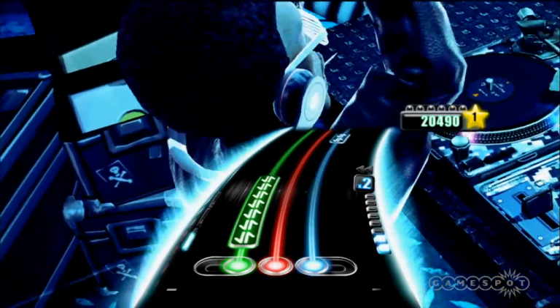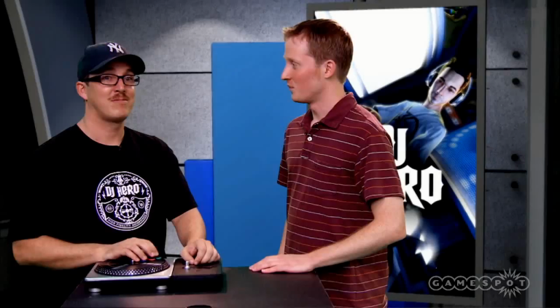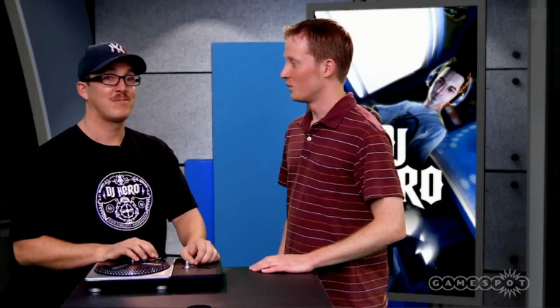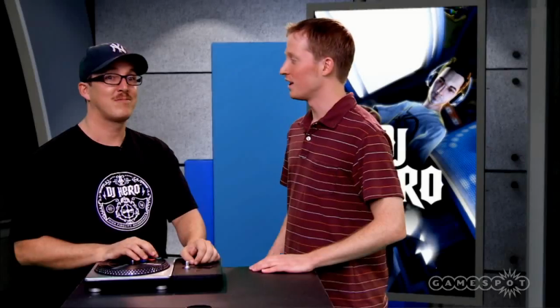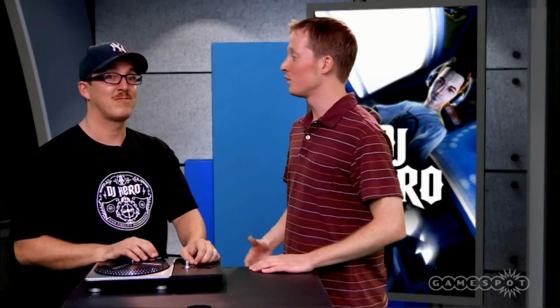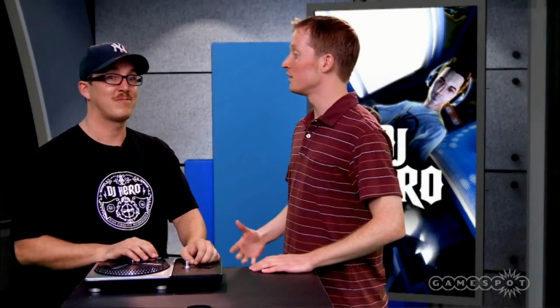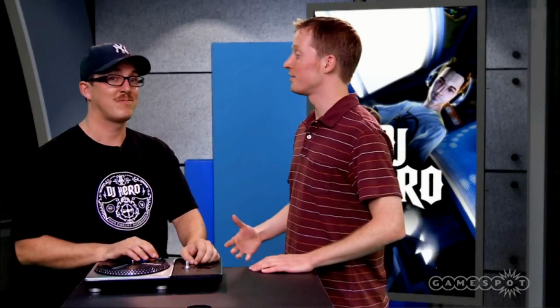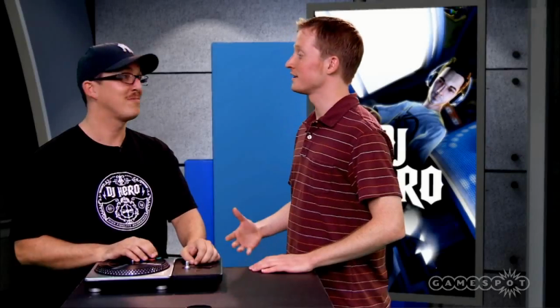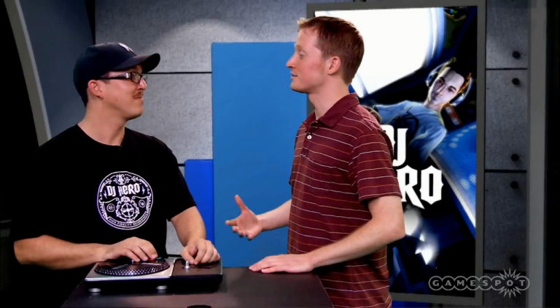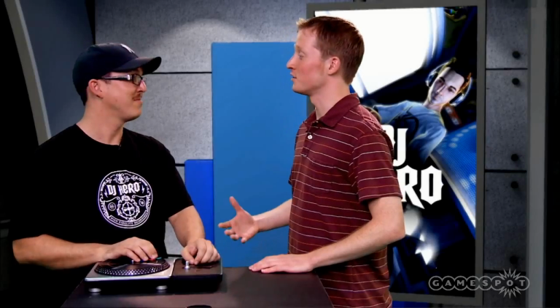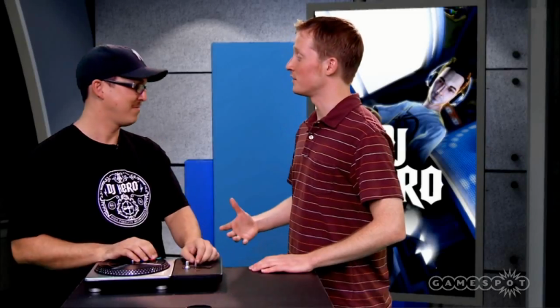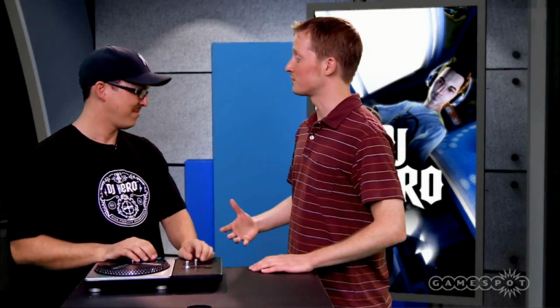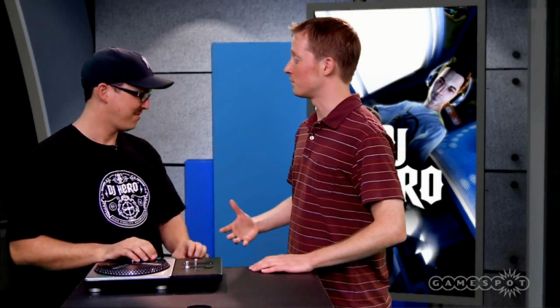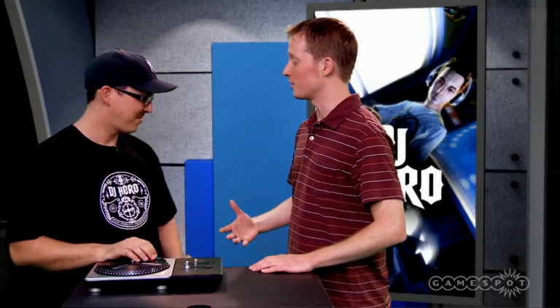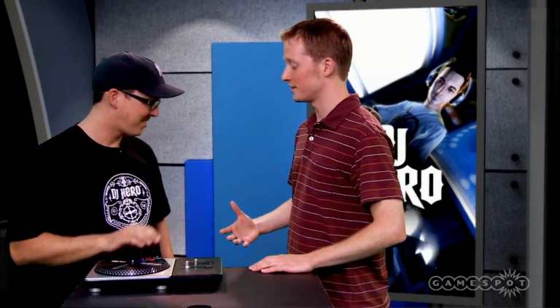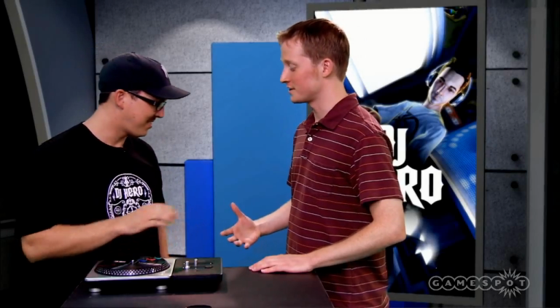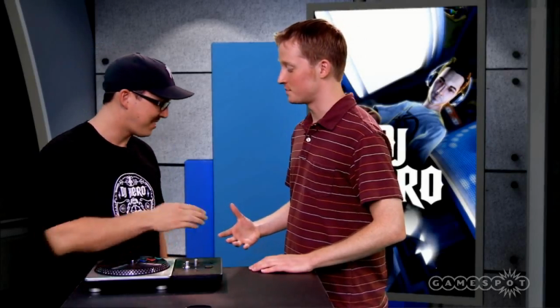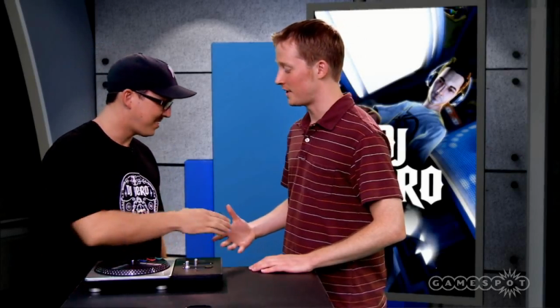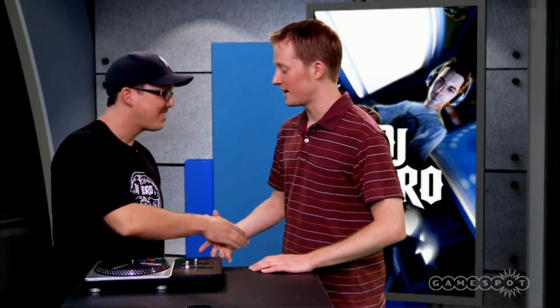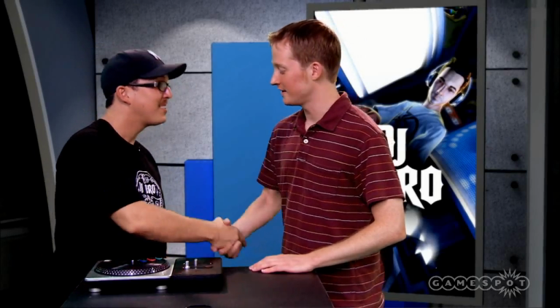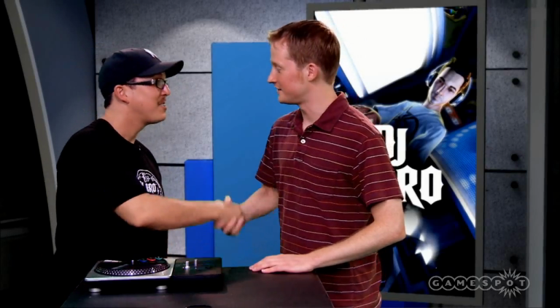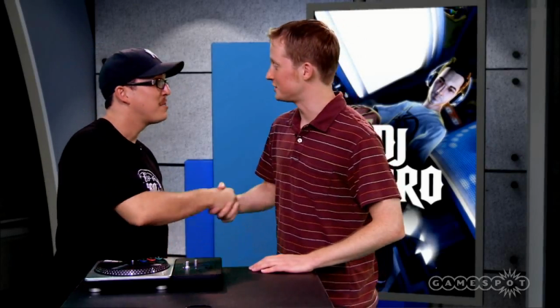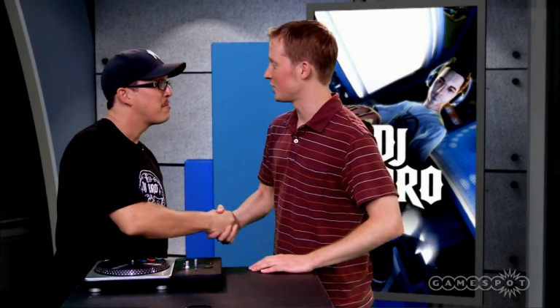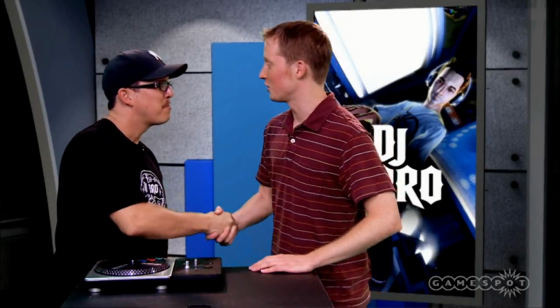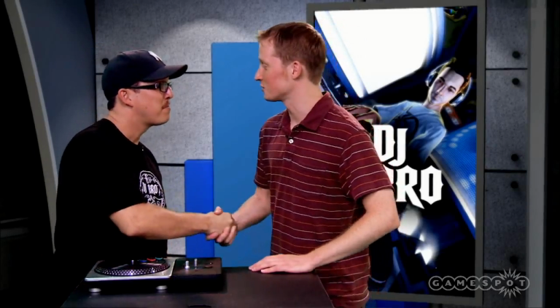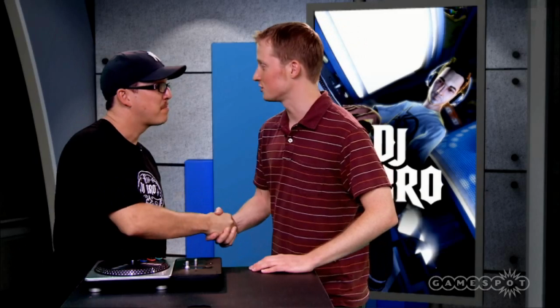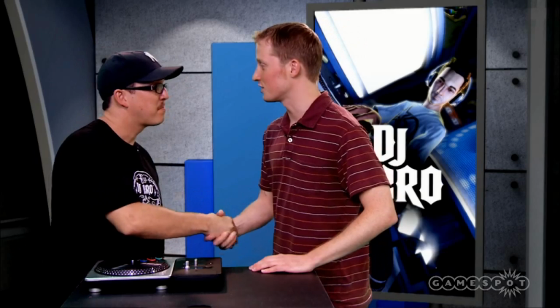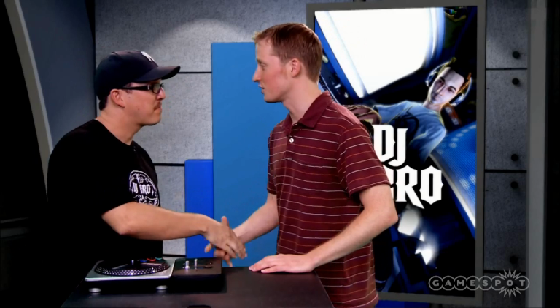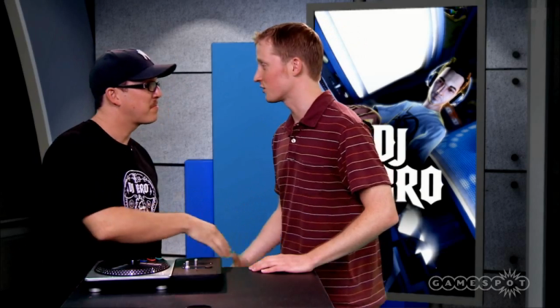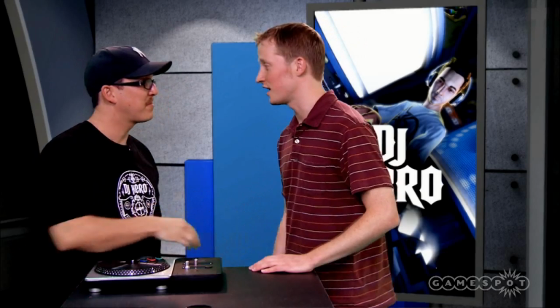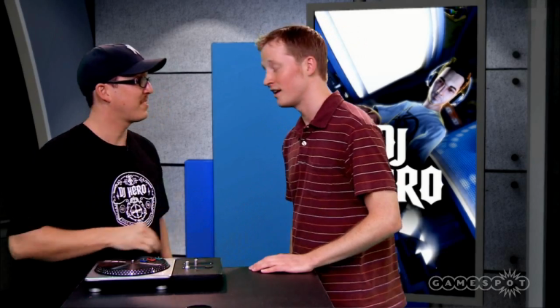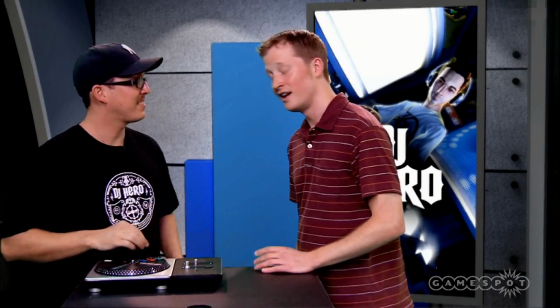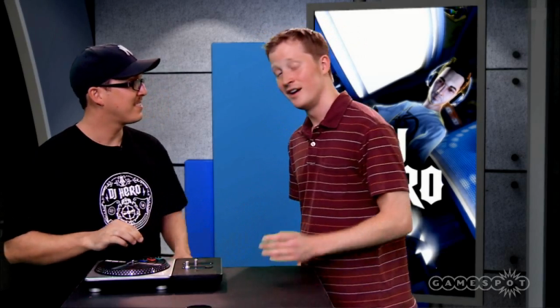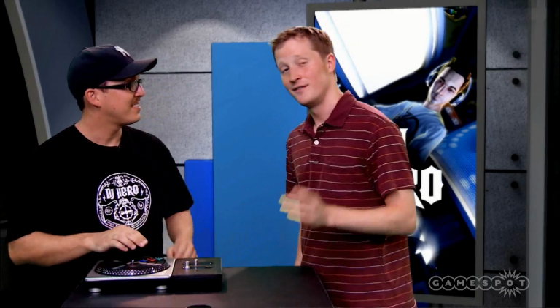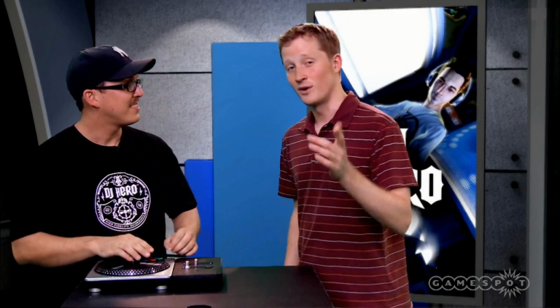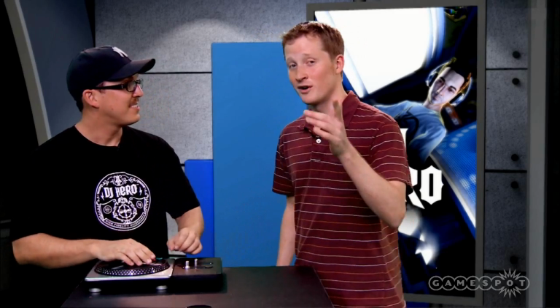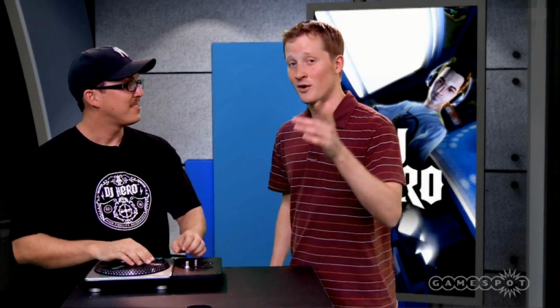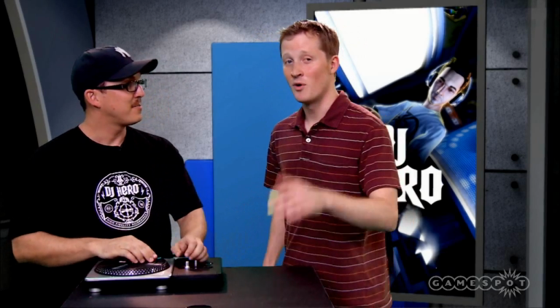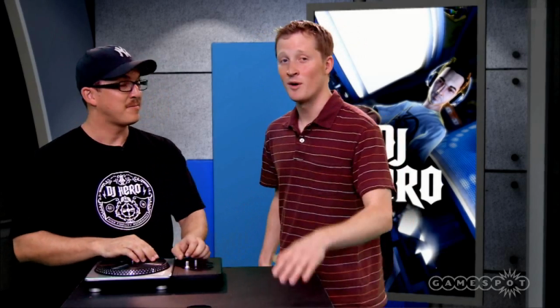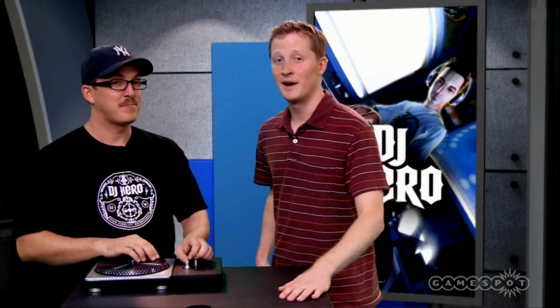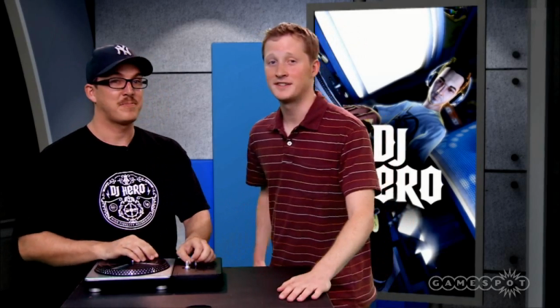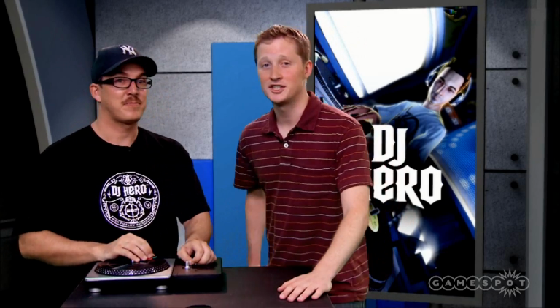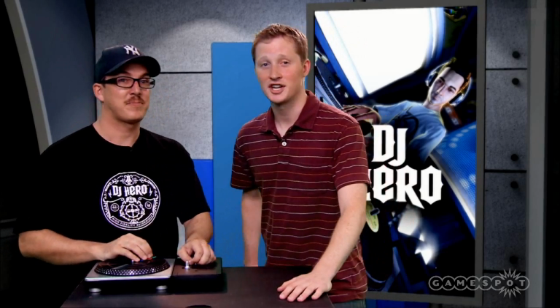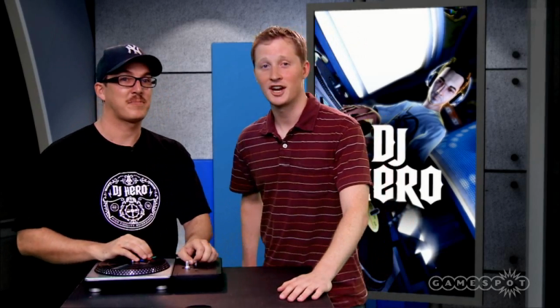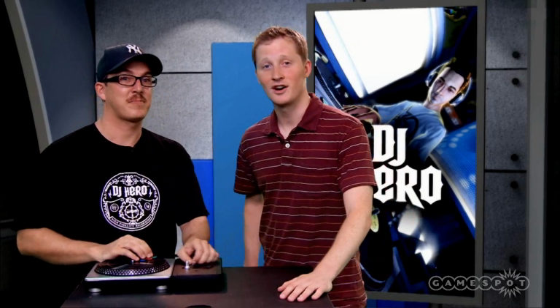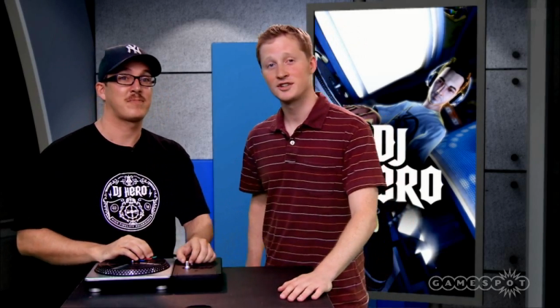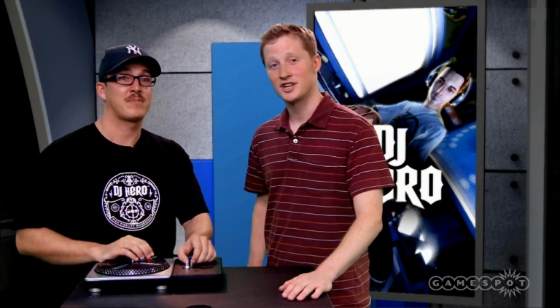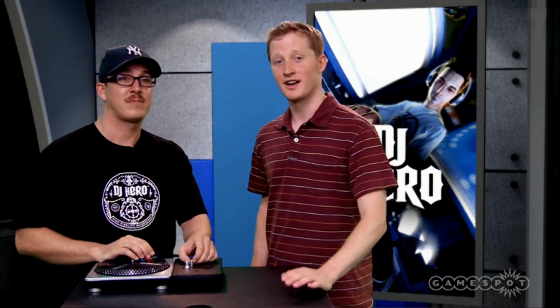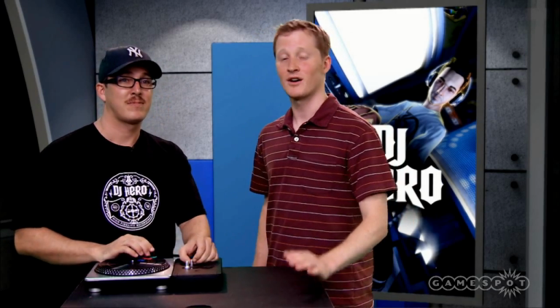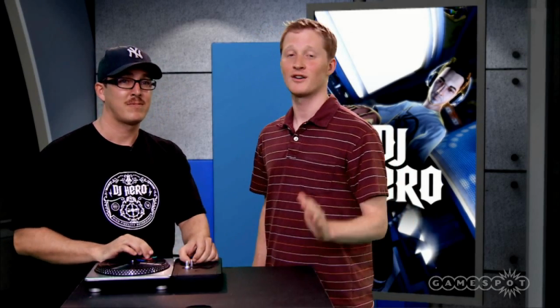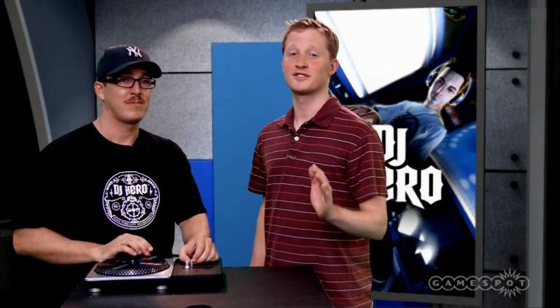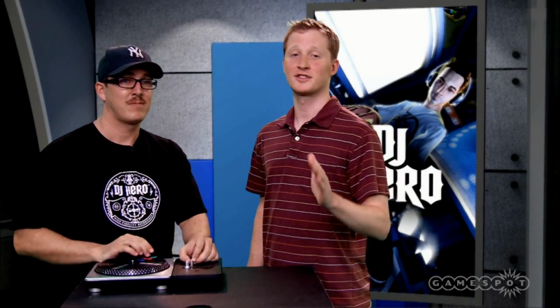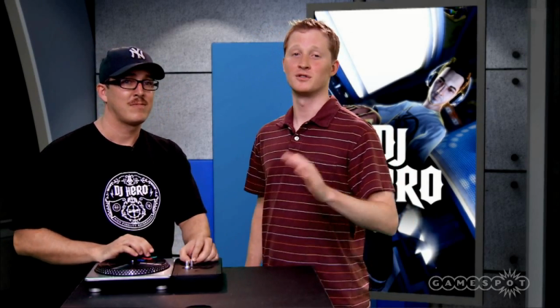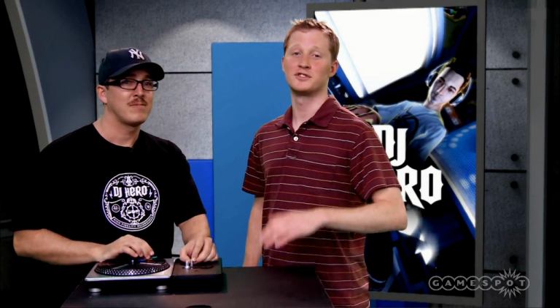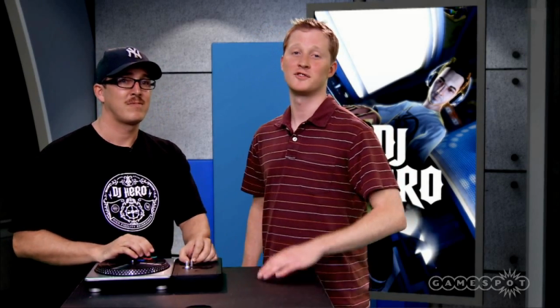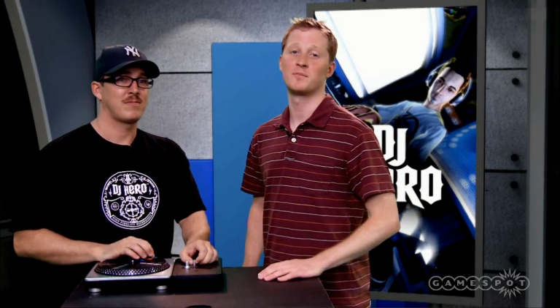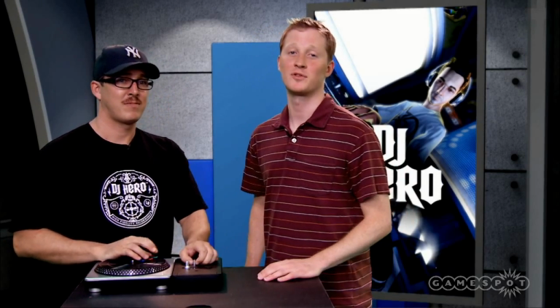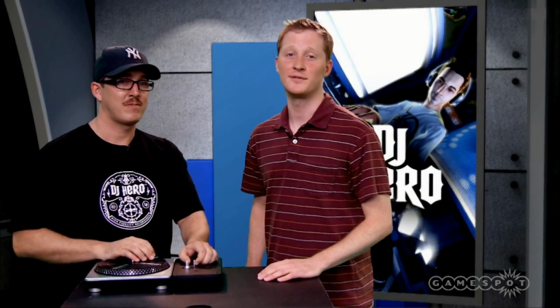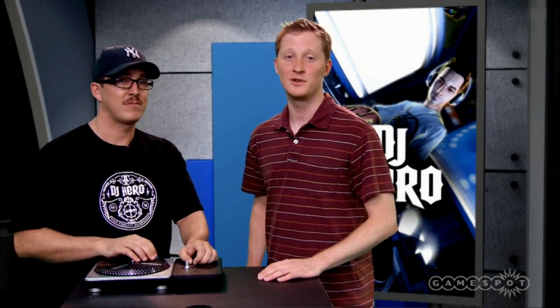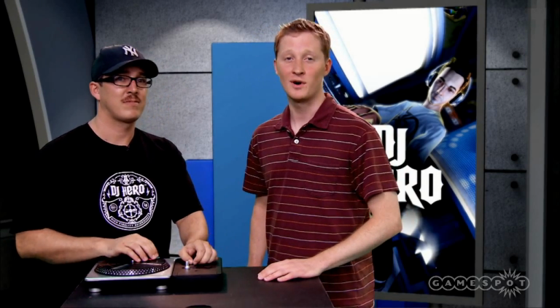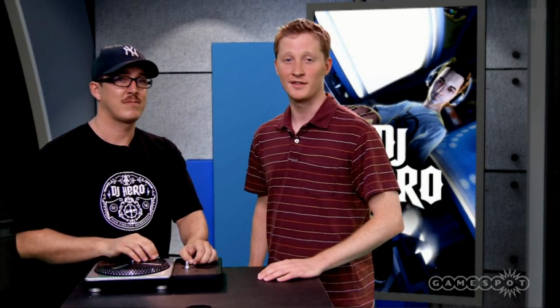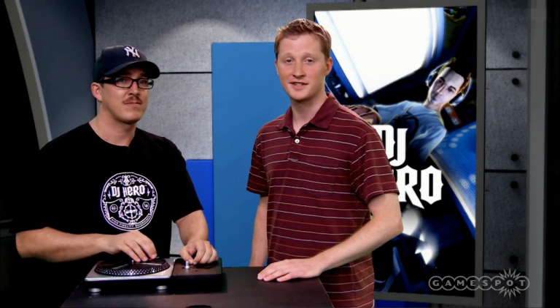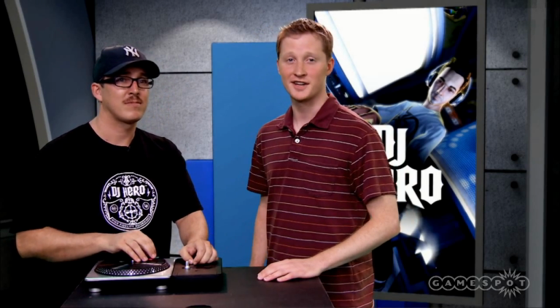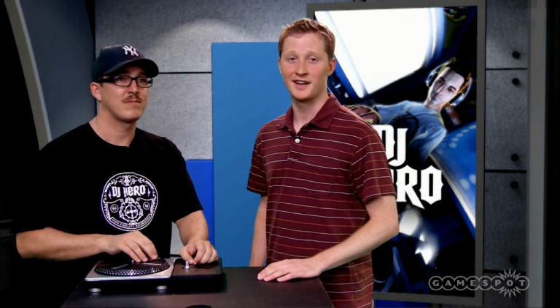Well hey Will, thanks so much for bringing this by. DJ Hero's looking great. If you want to know more about DJ Hero, check out our exclusive preview on the site.